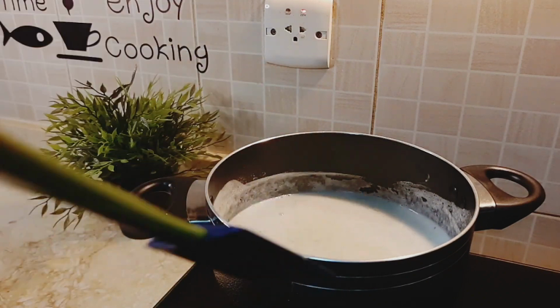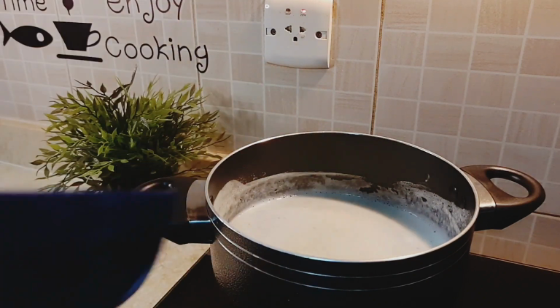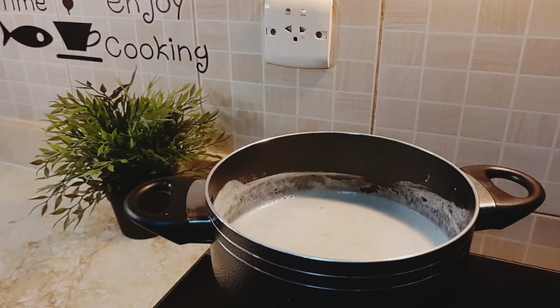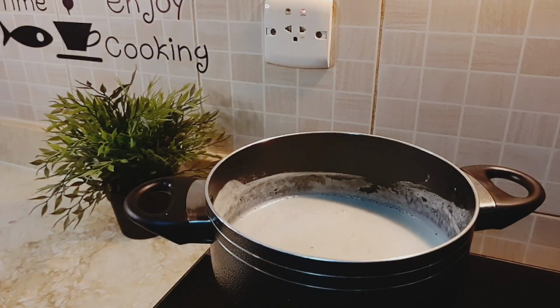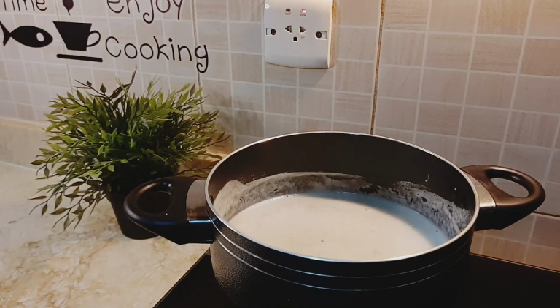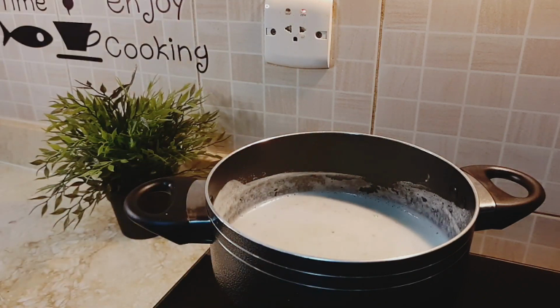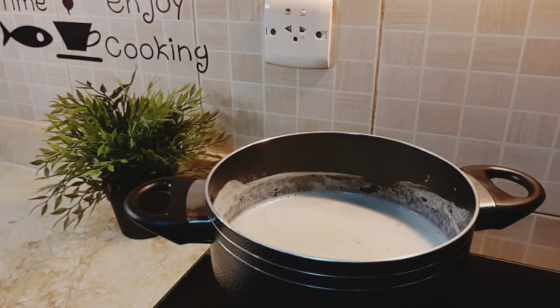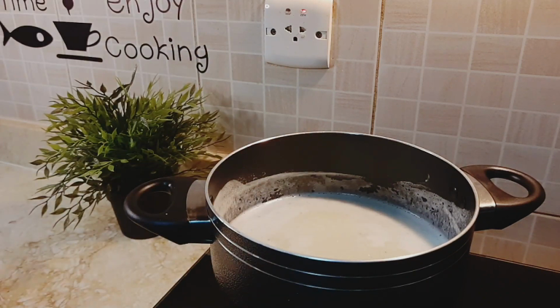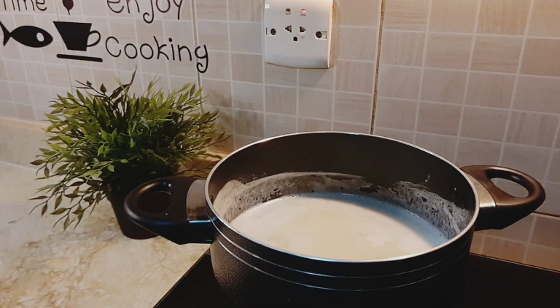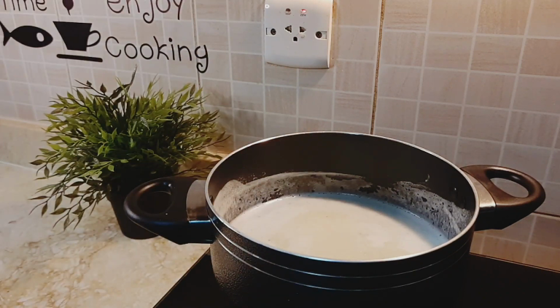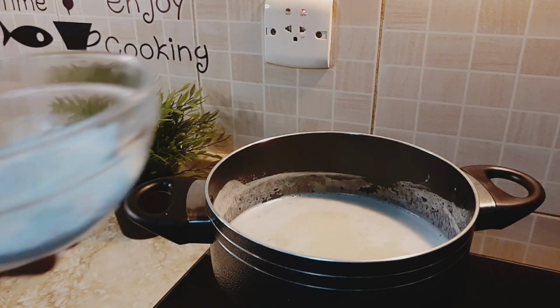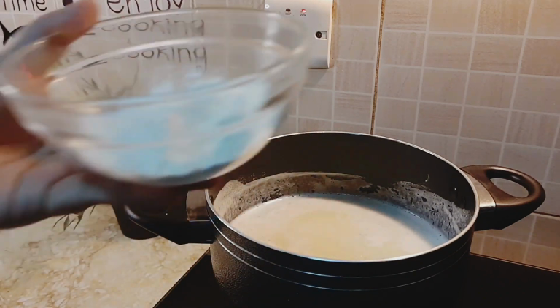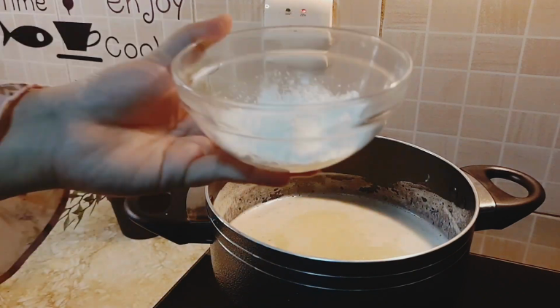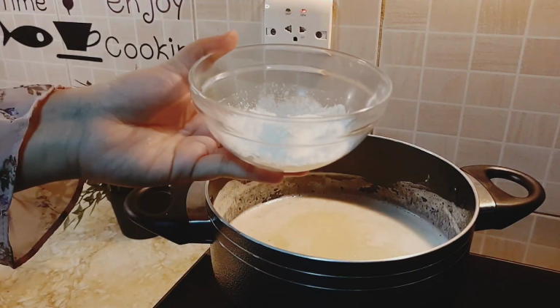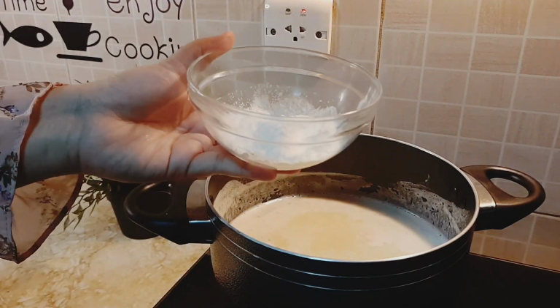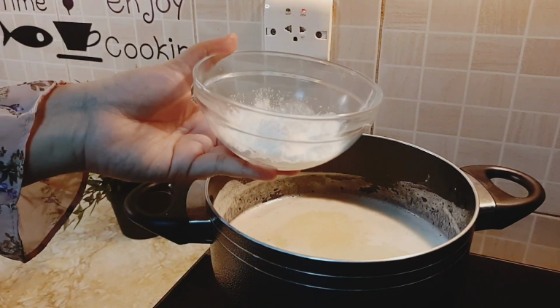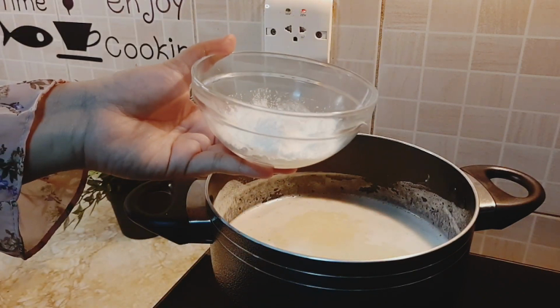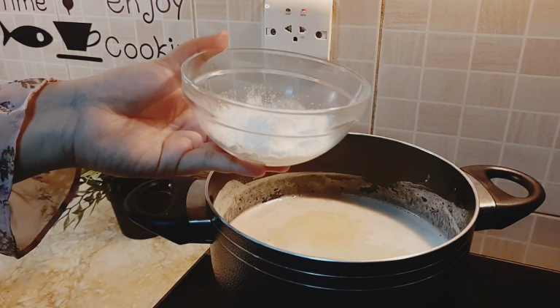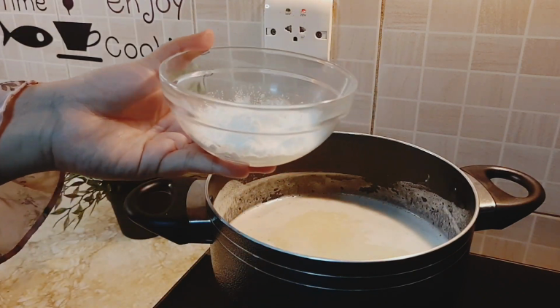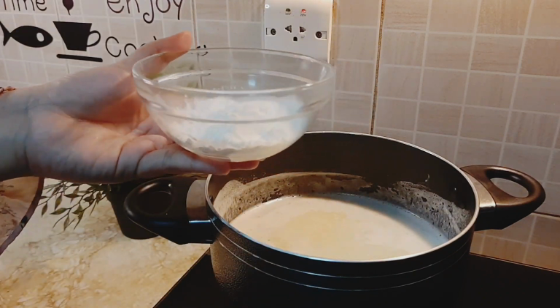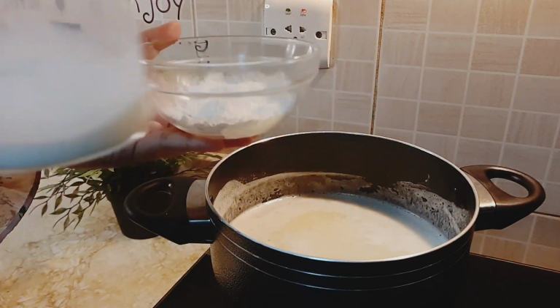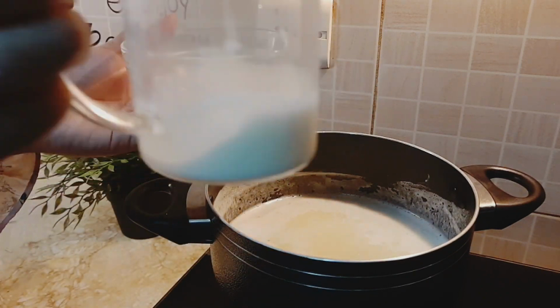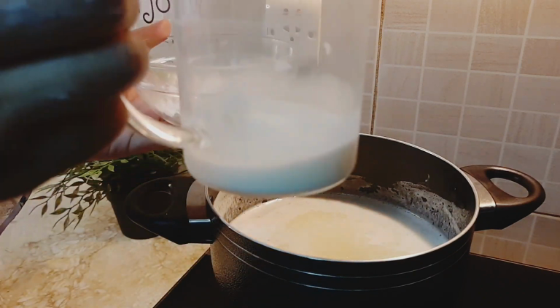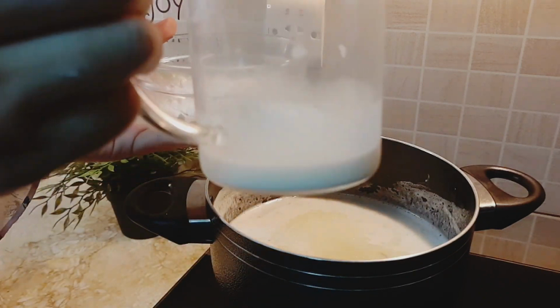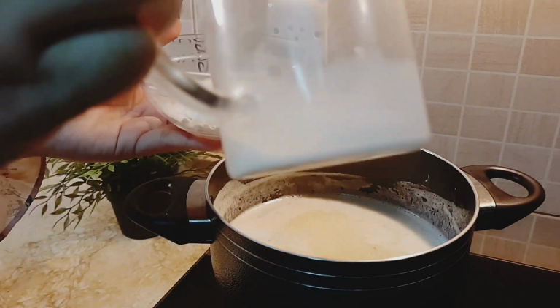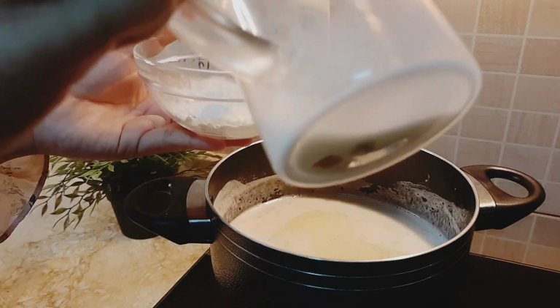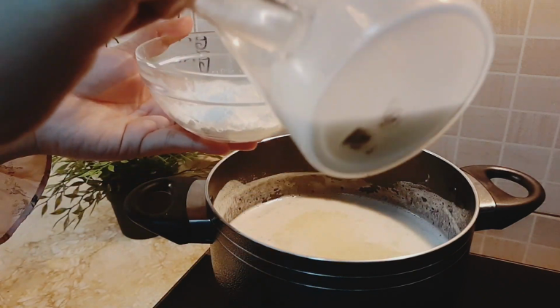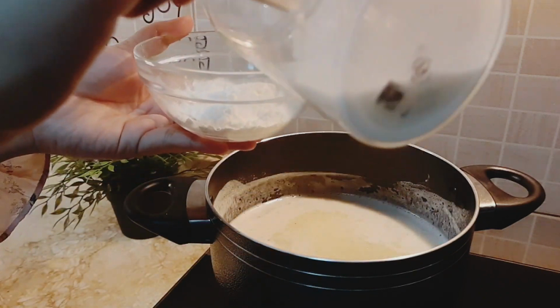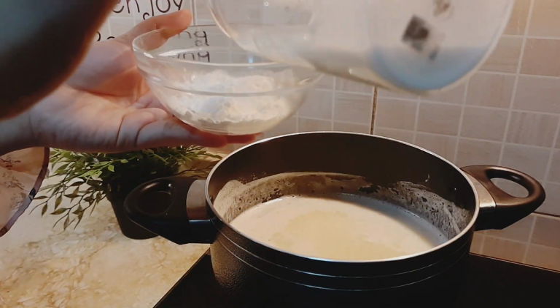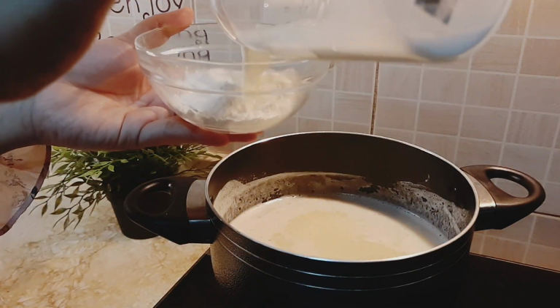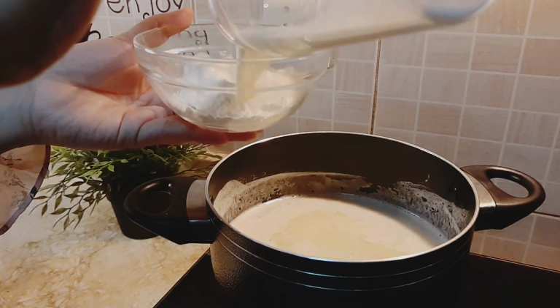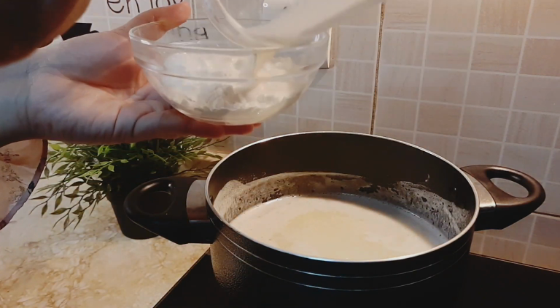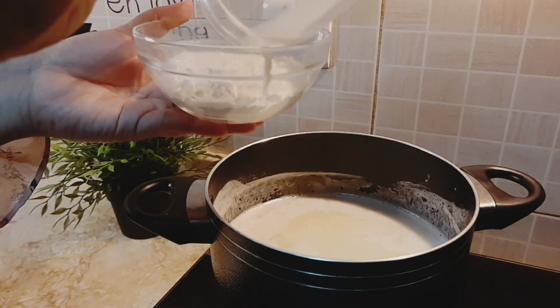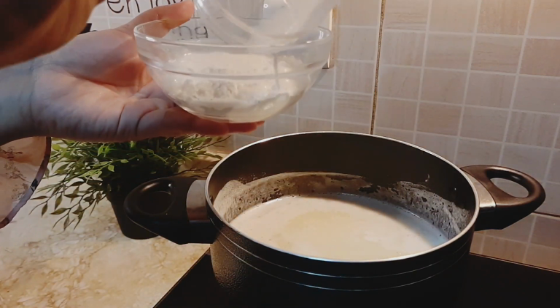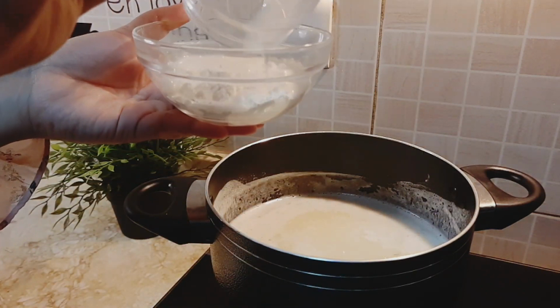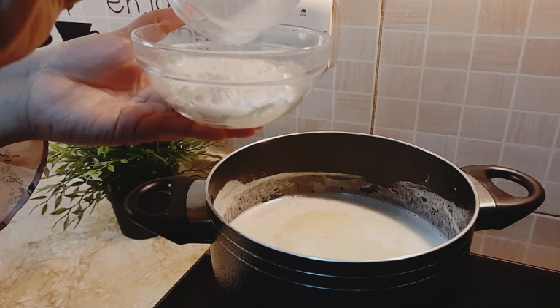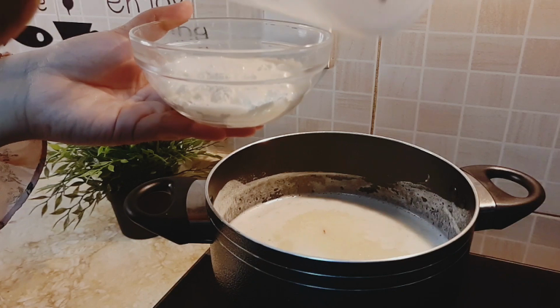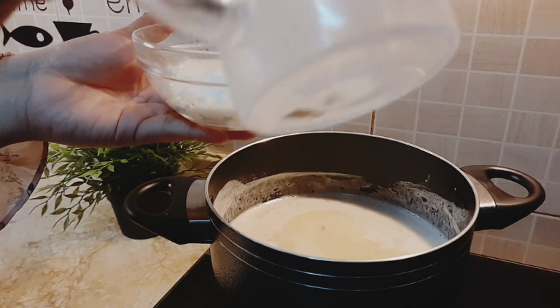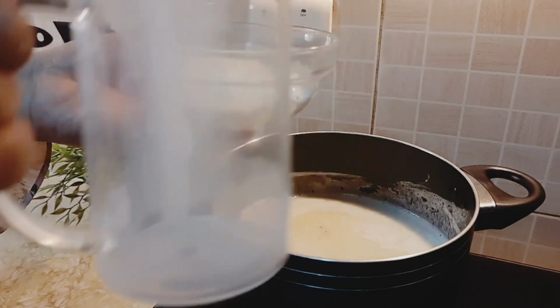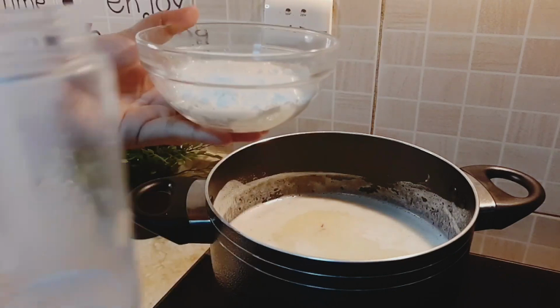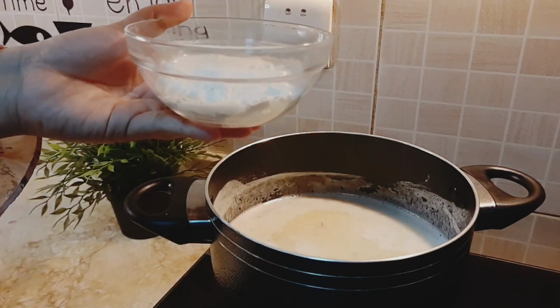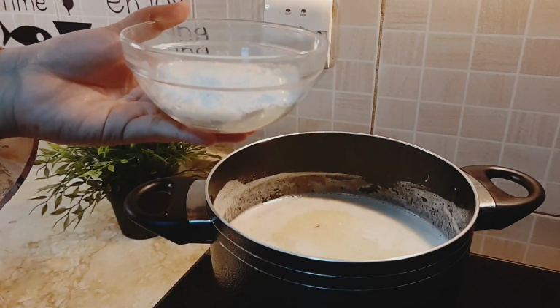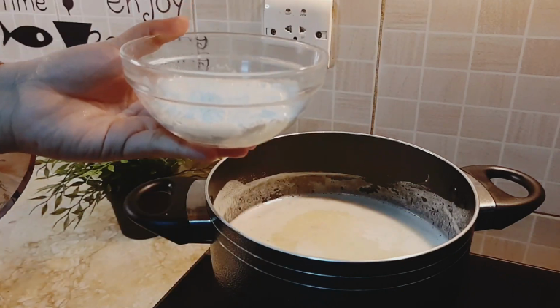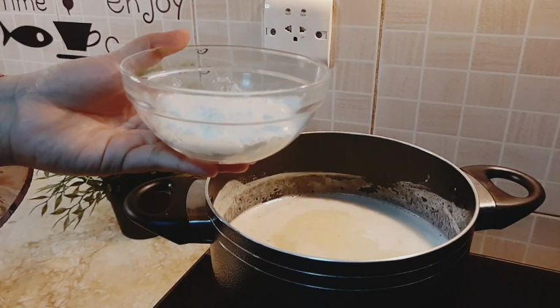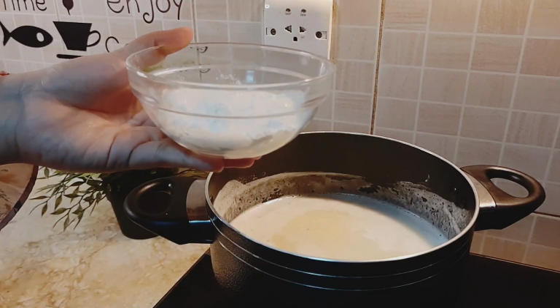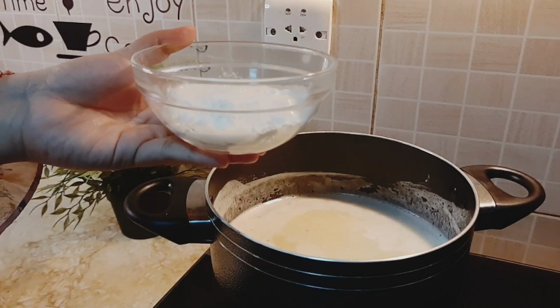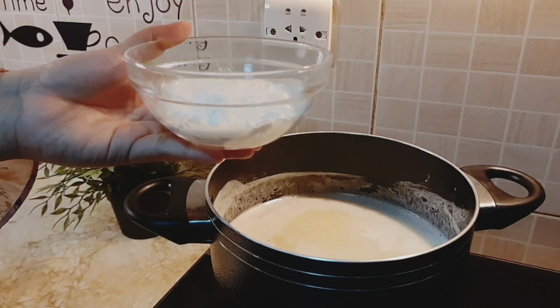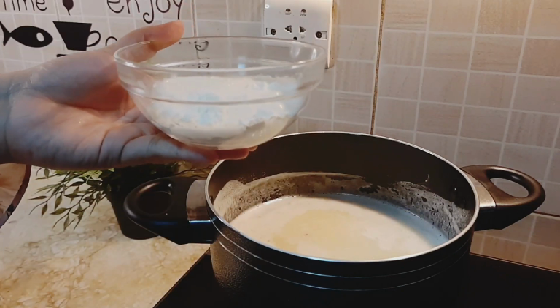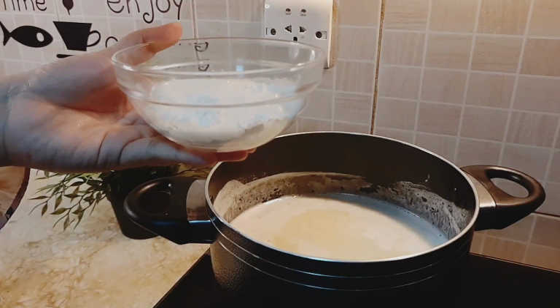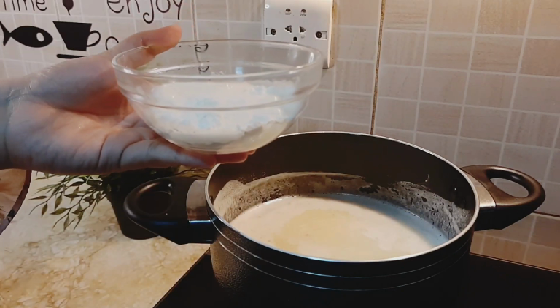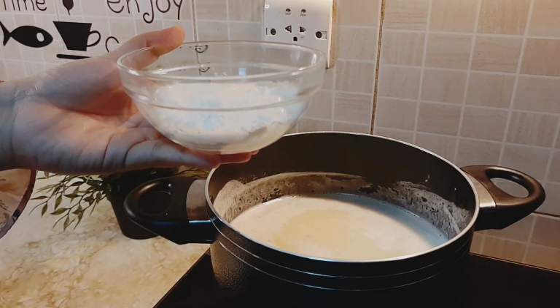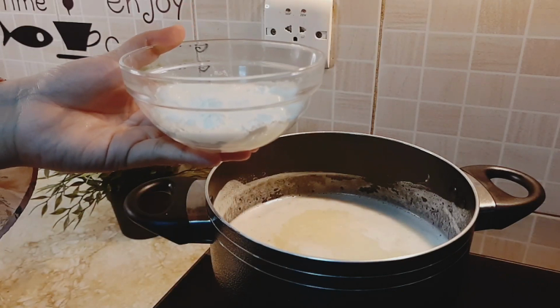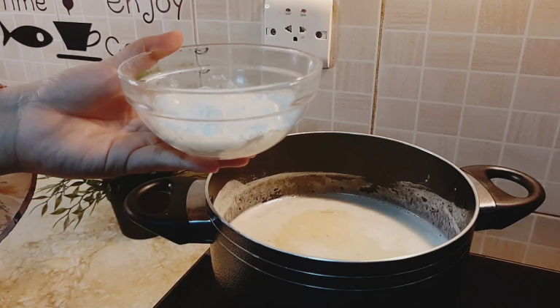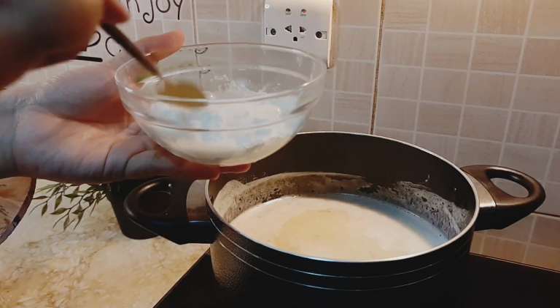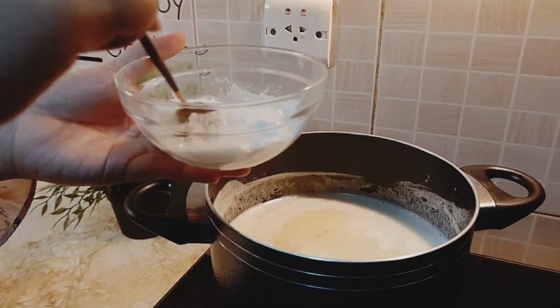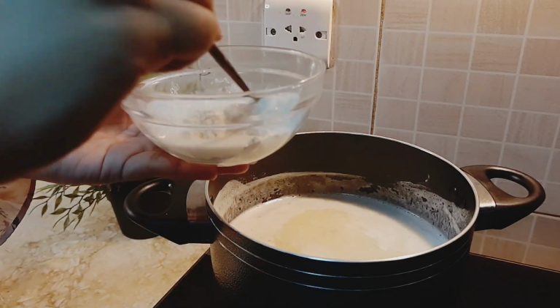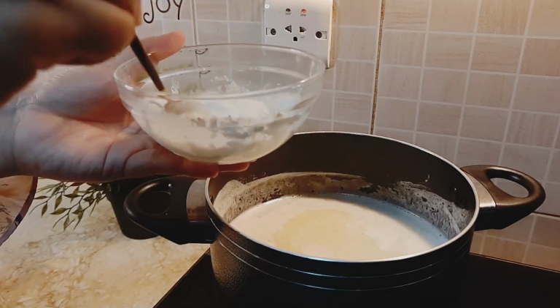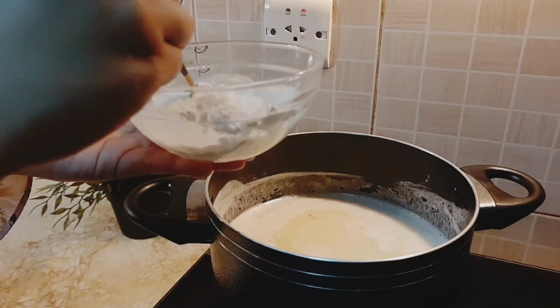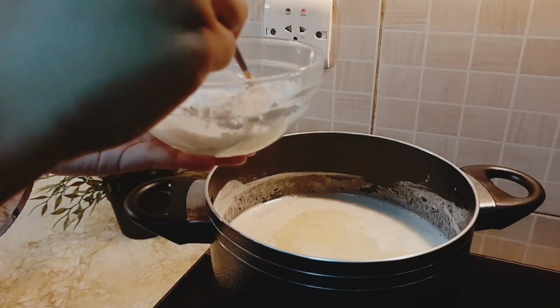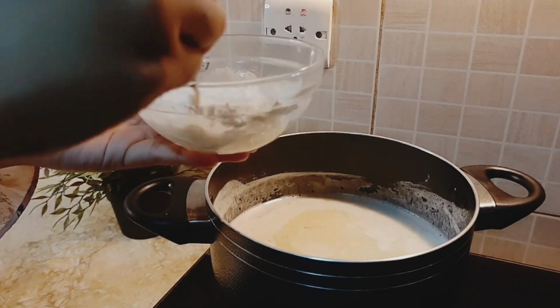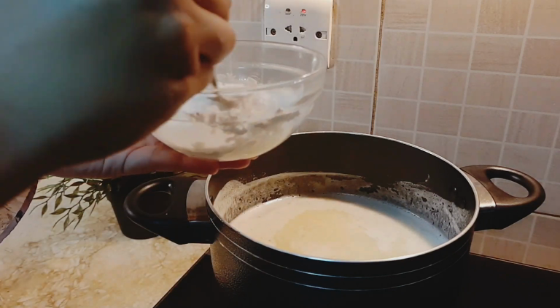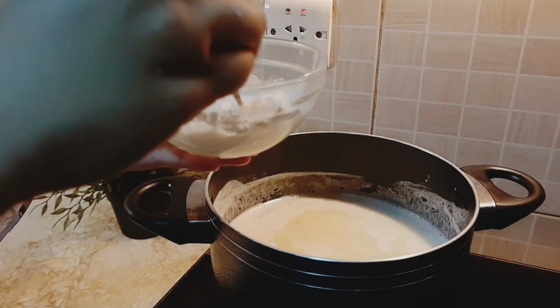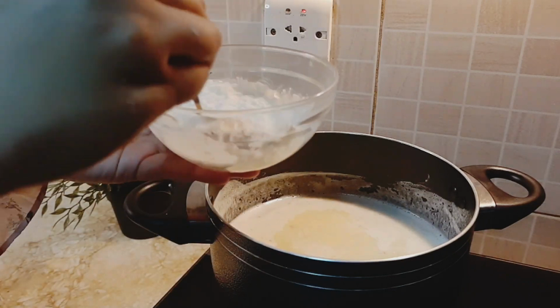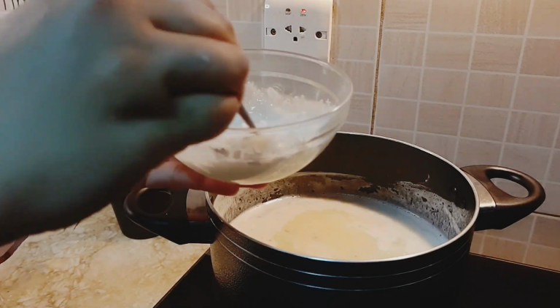Add the leftover milk into one and a half tablespoons of cornflour and make a paste, then add it to the milk mixture.